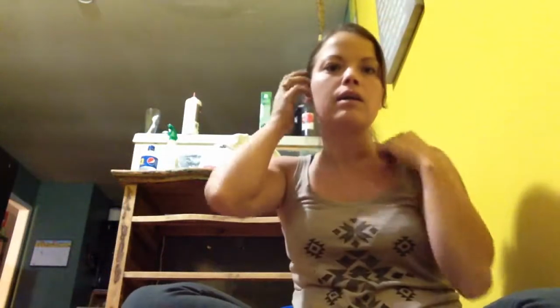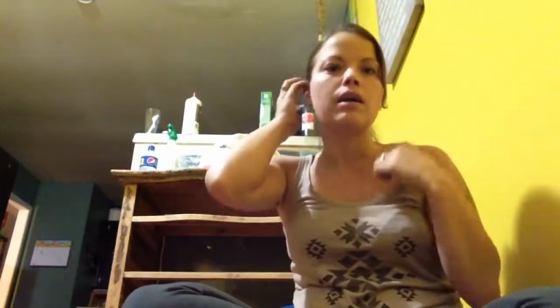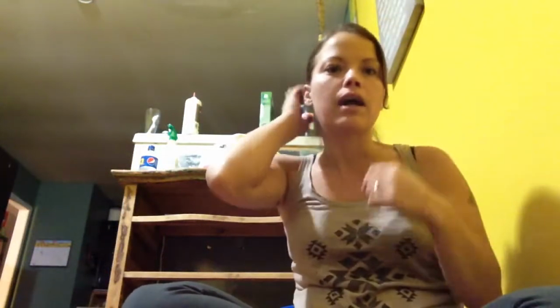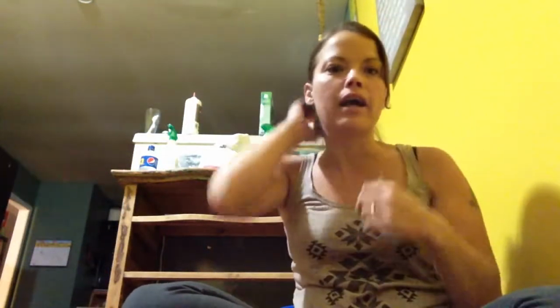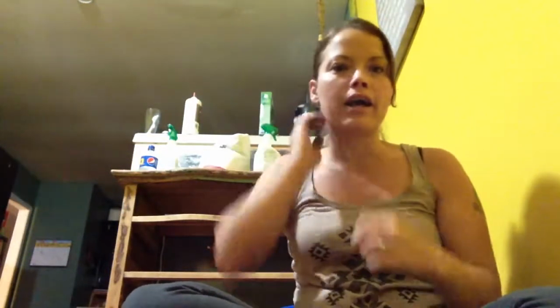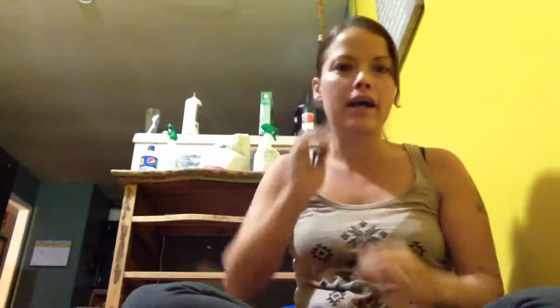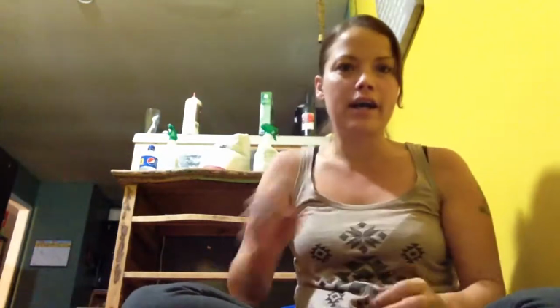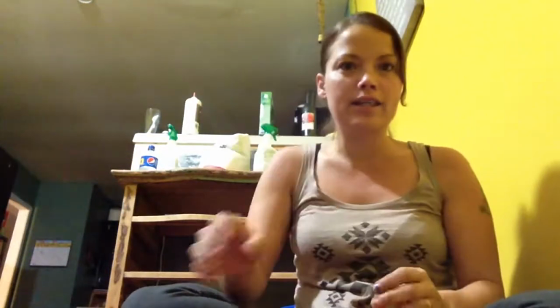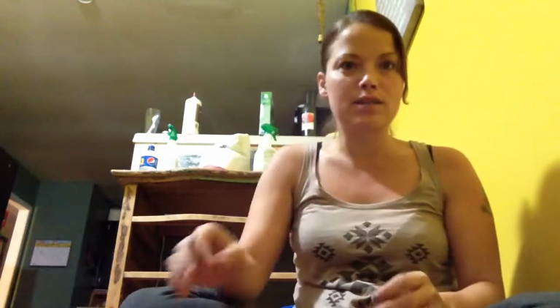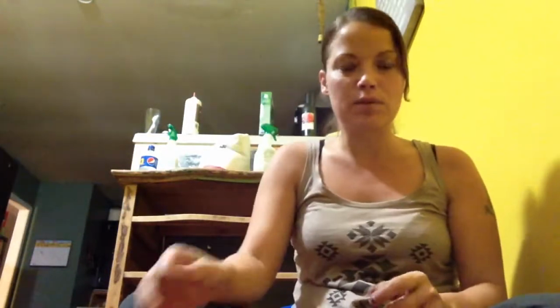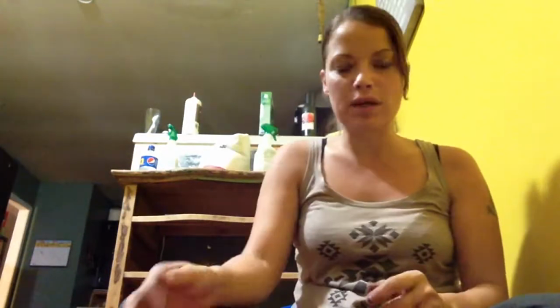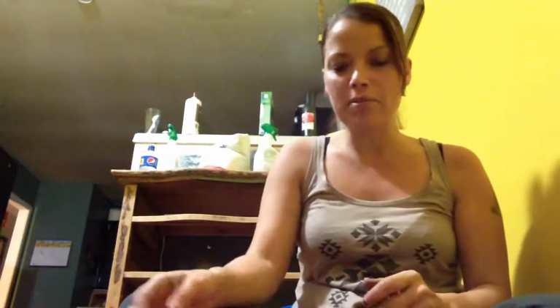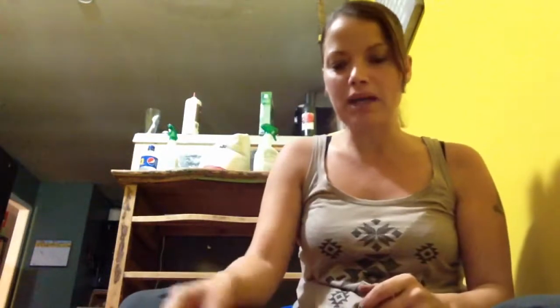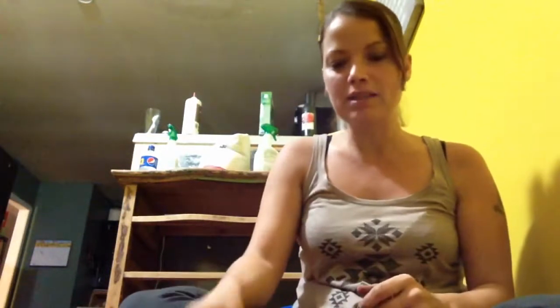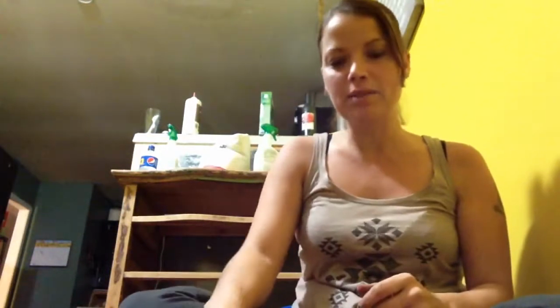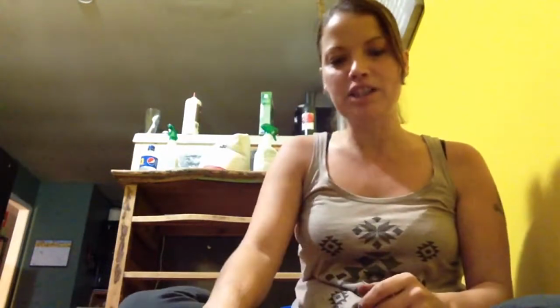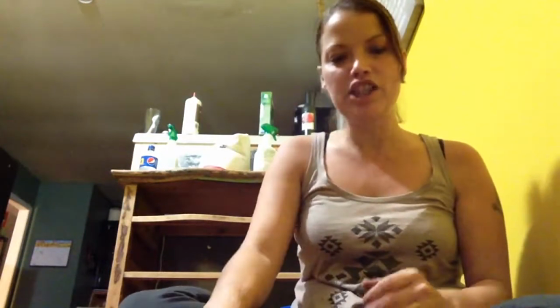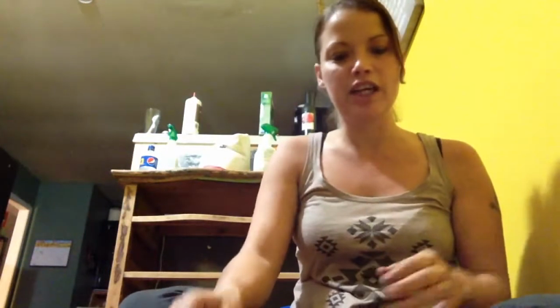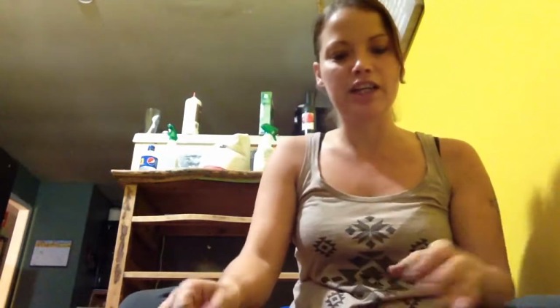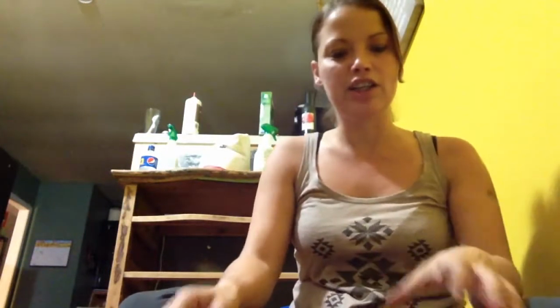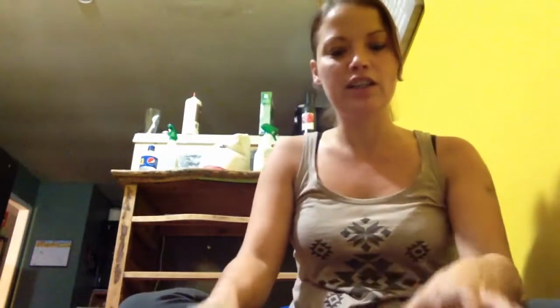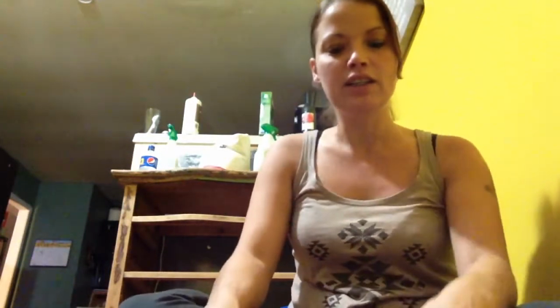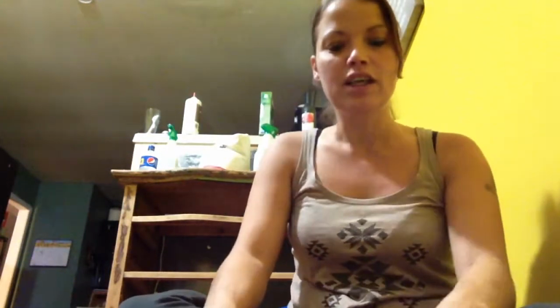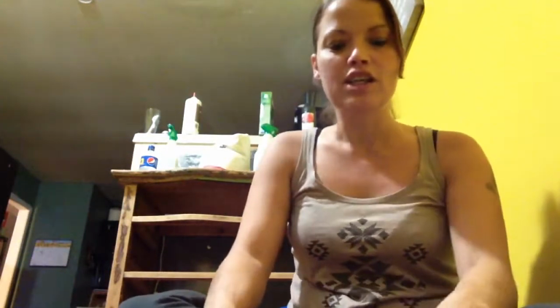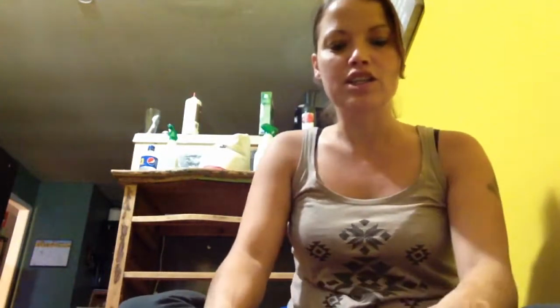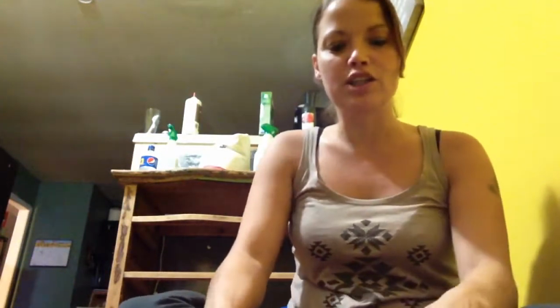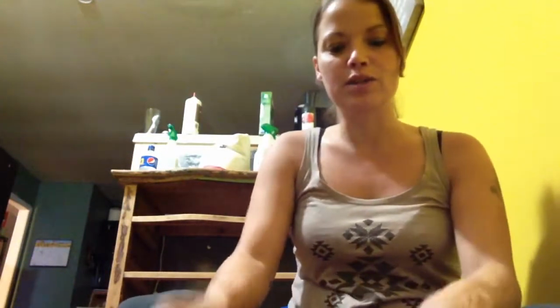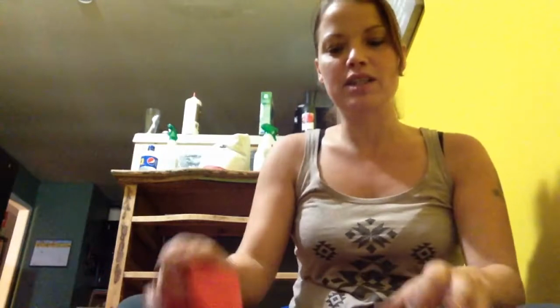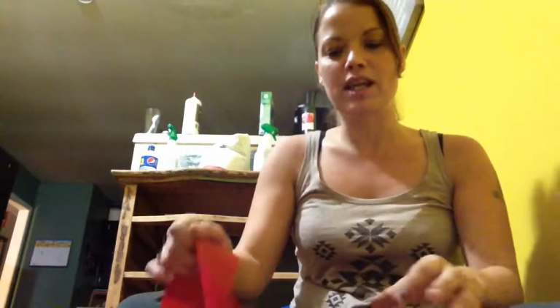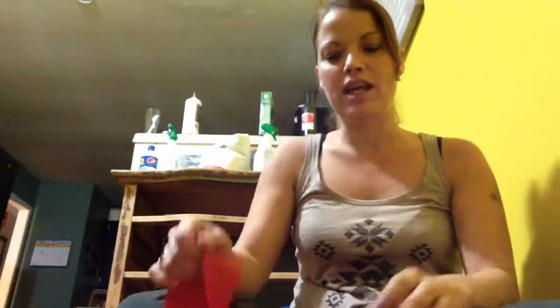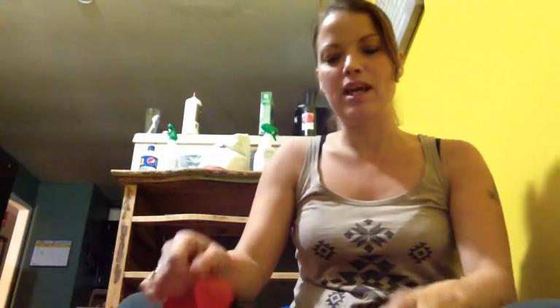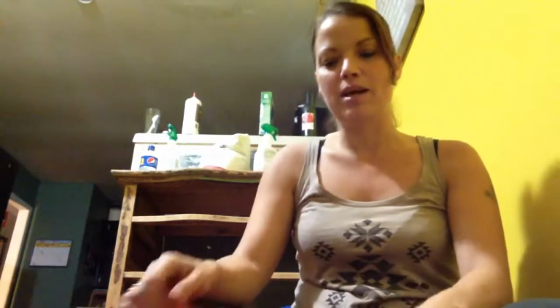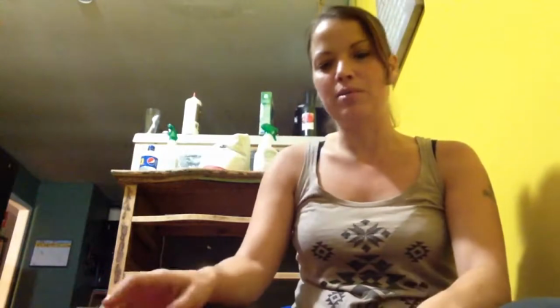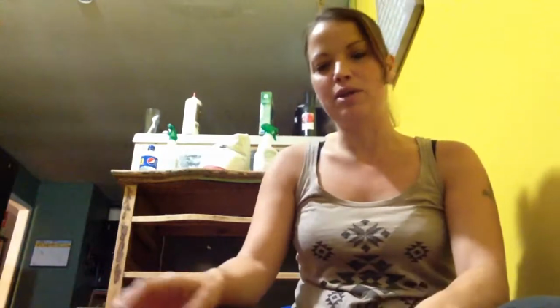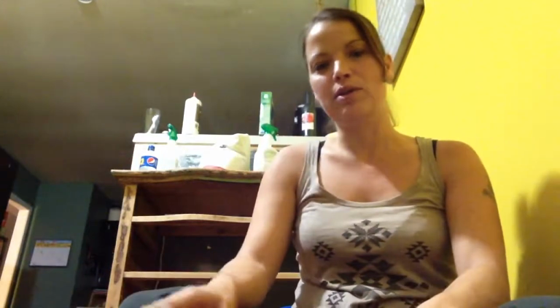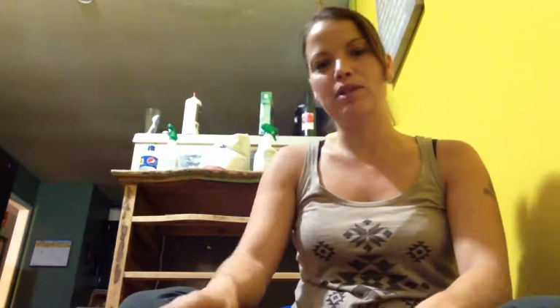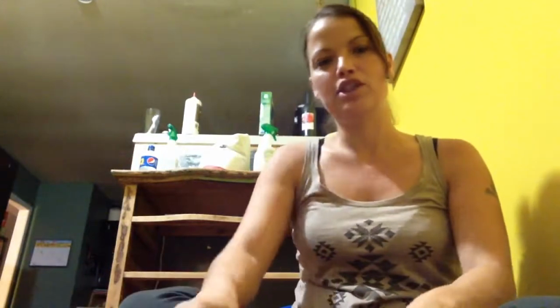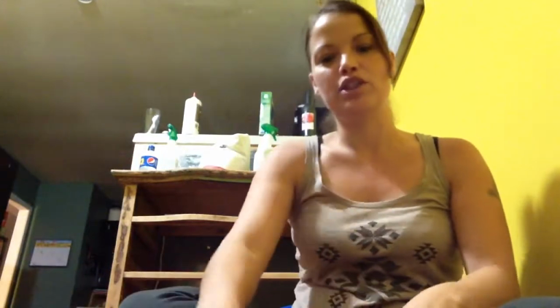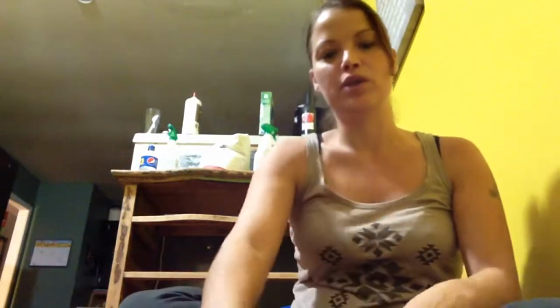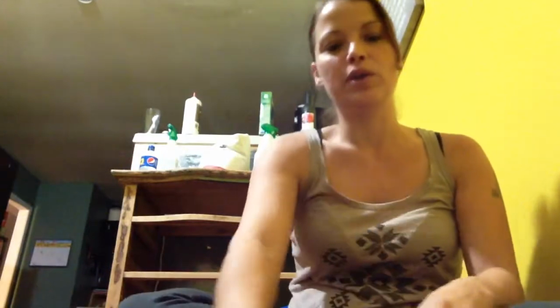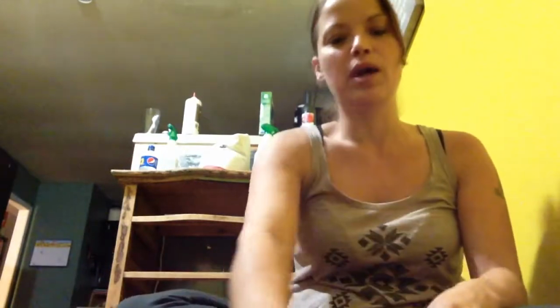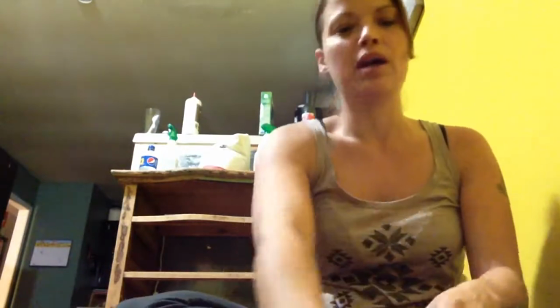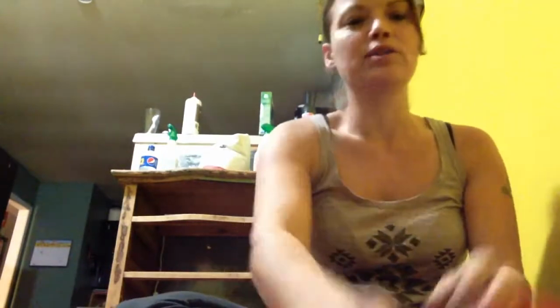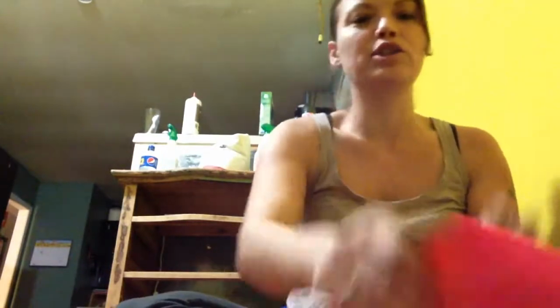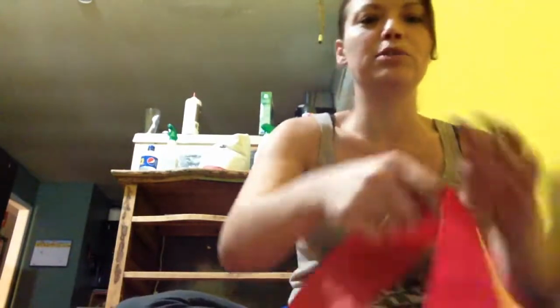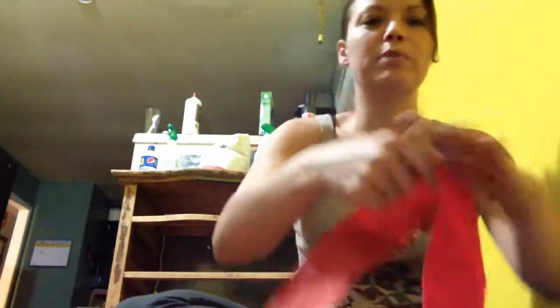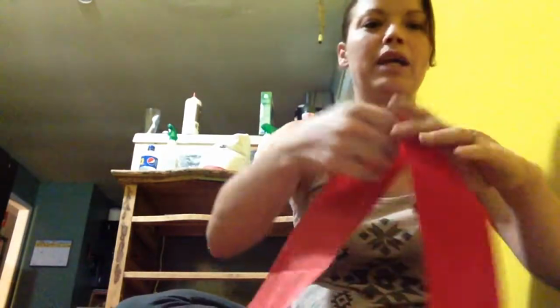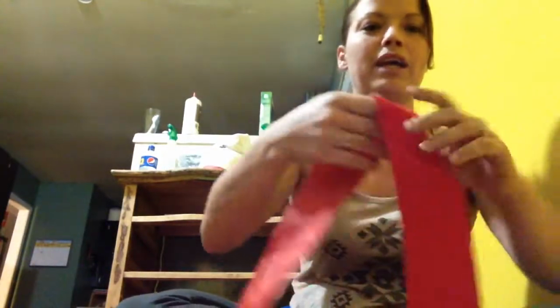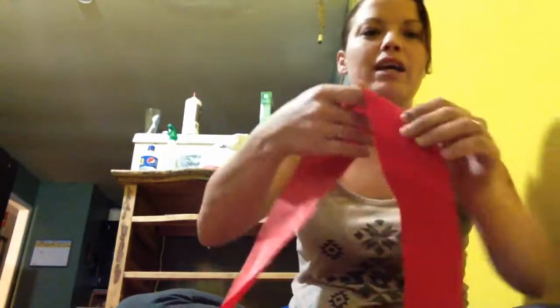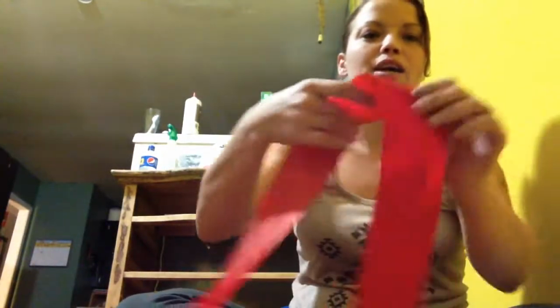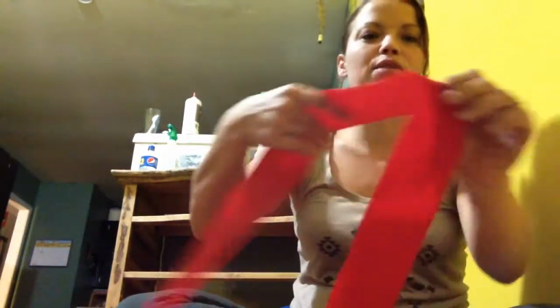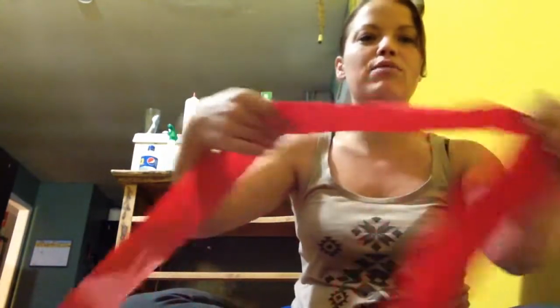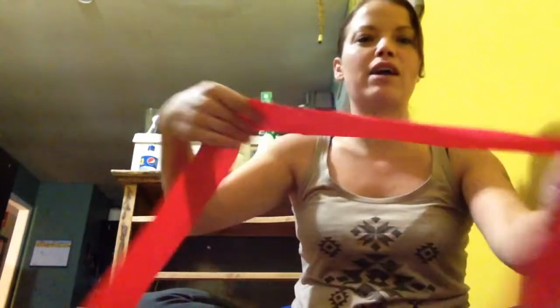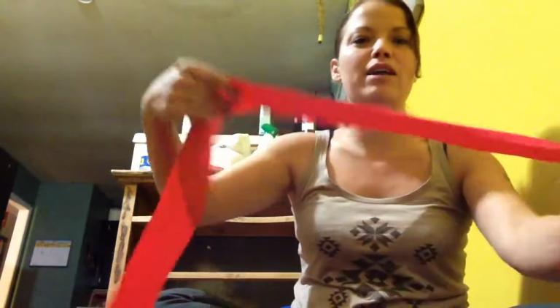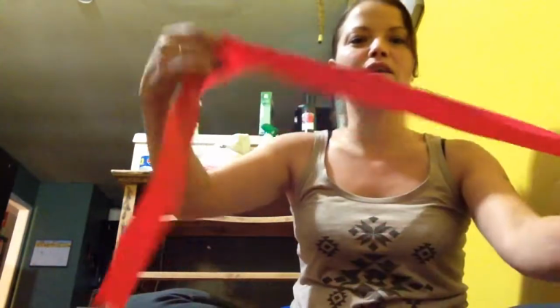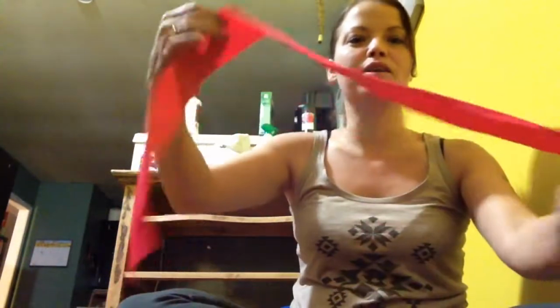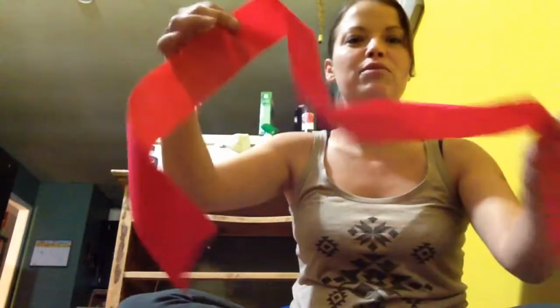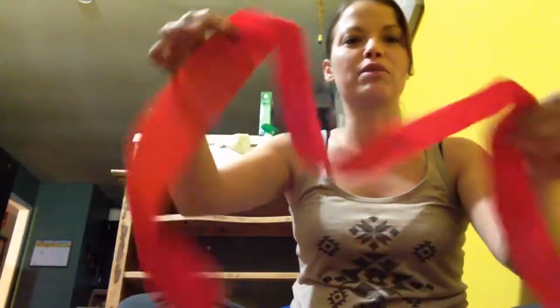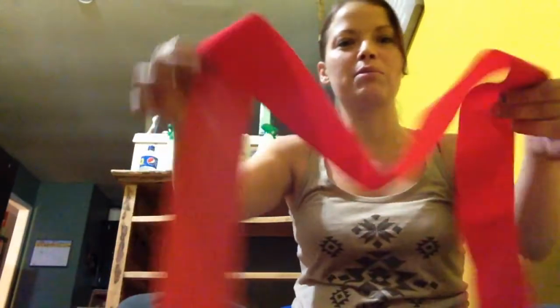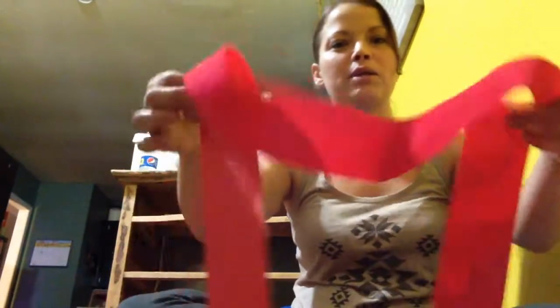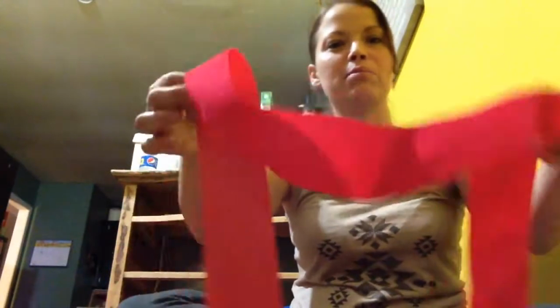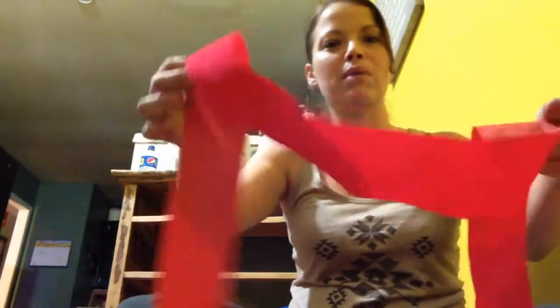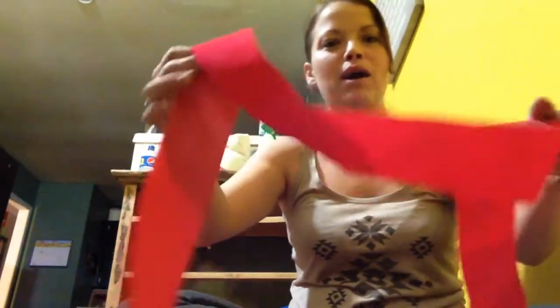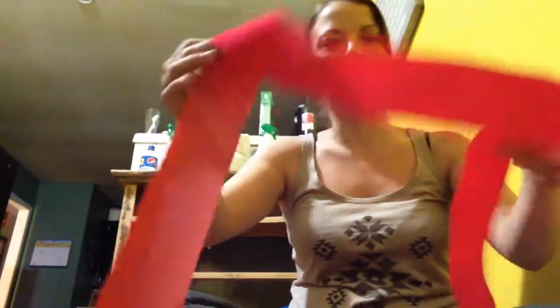Hi guys, welcome back to my channel. So today I'm going to show you how to make a red ribbon bow.